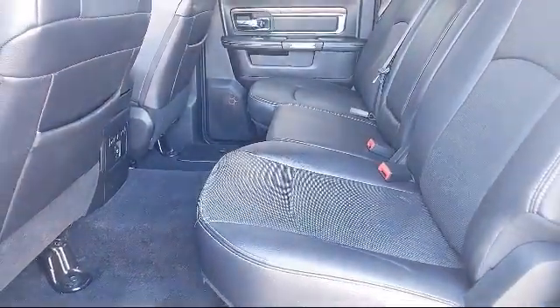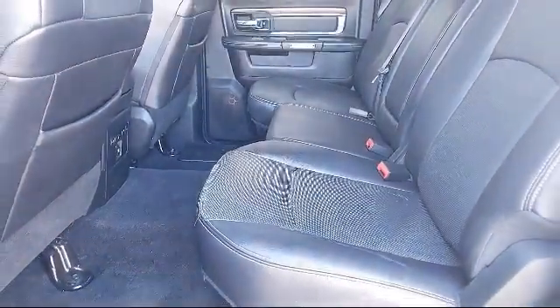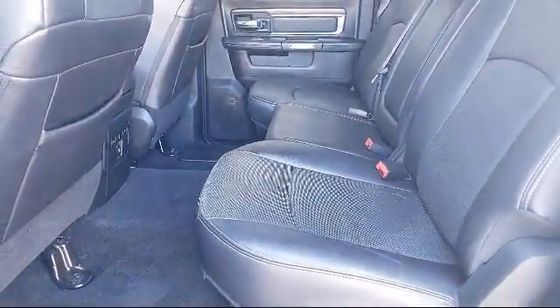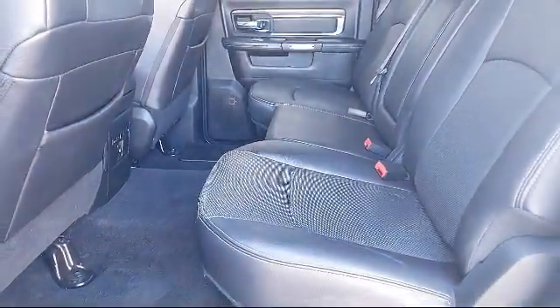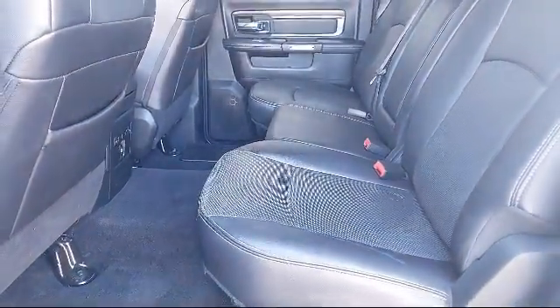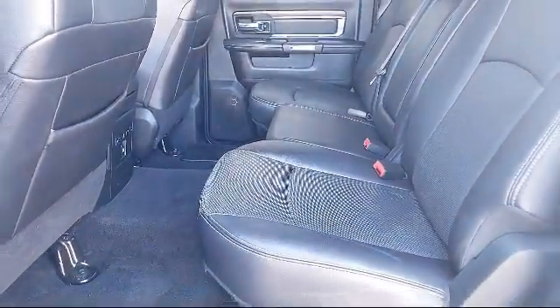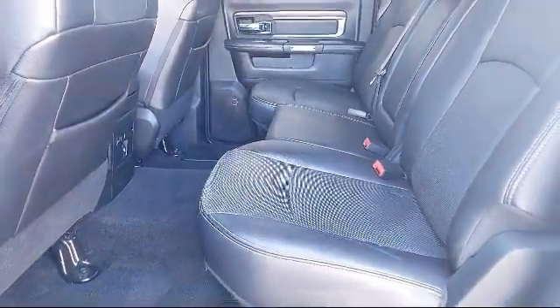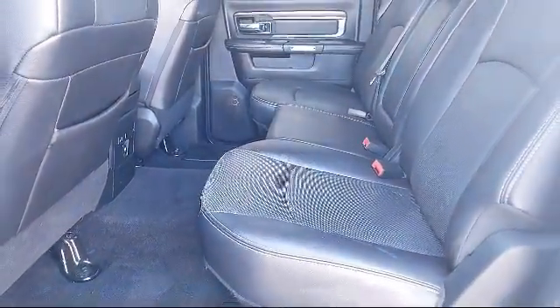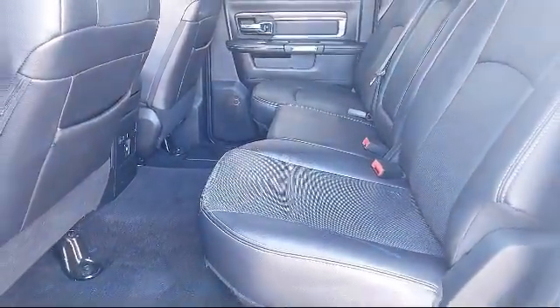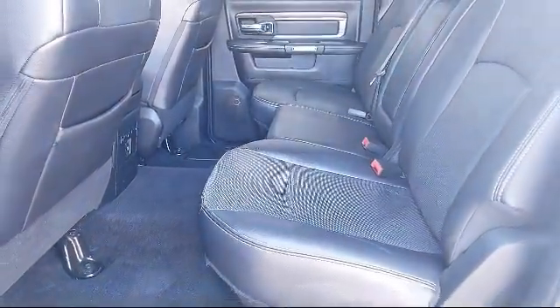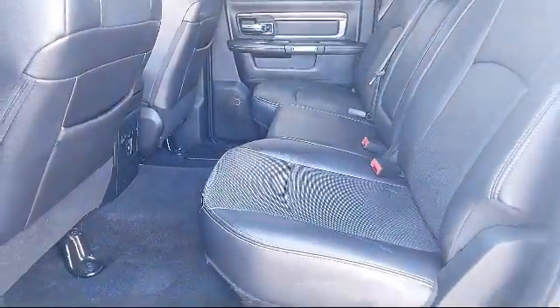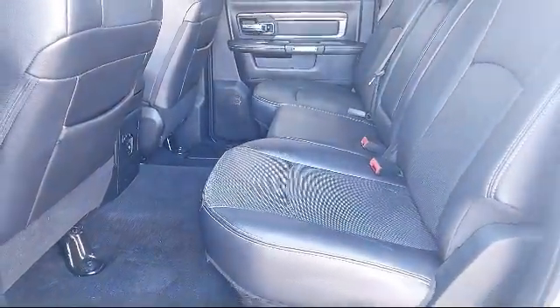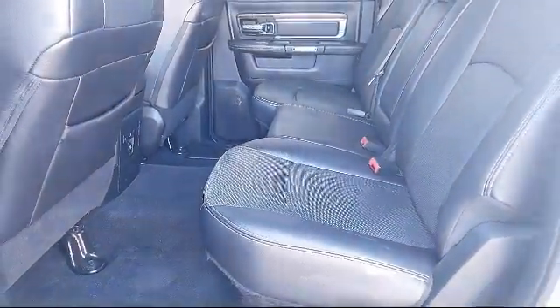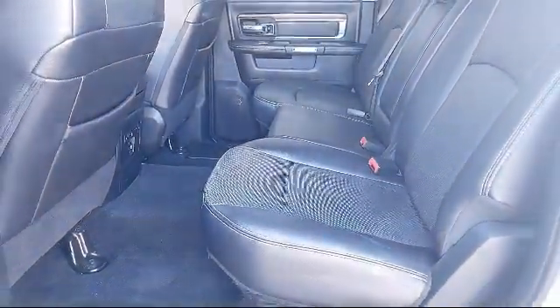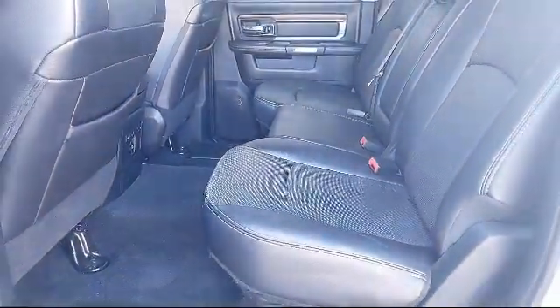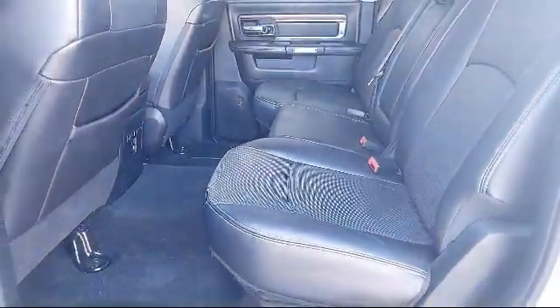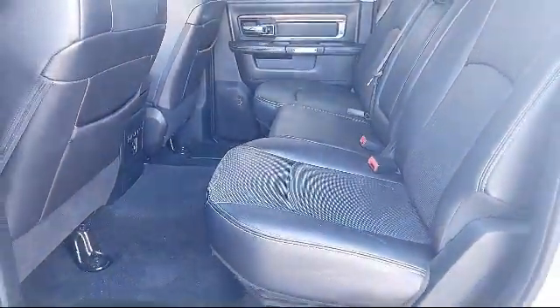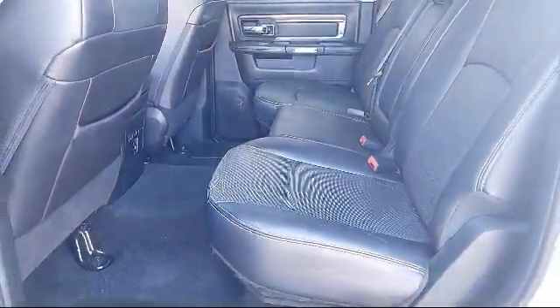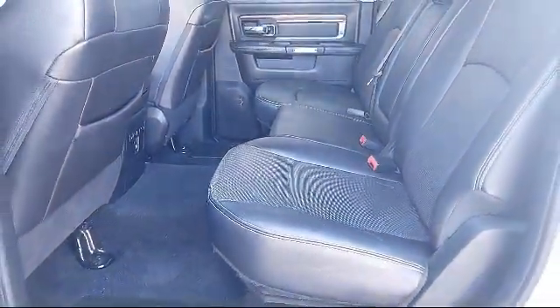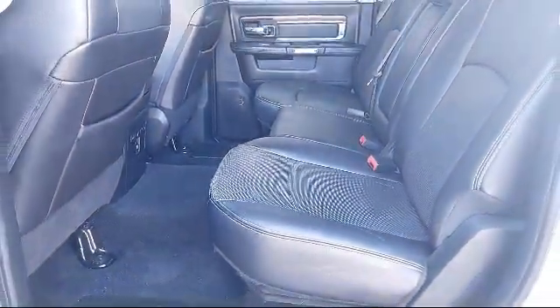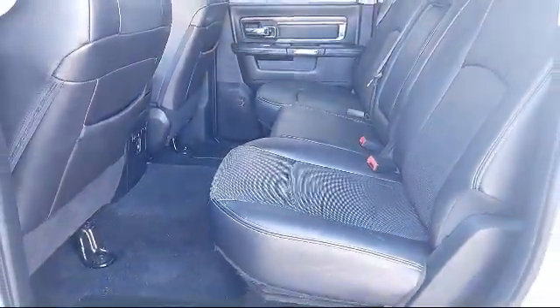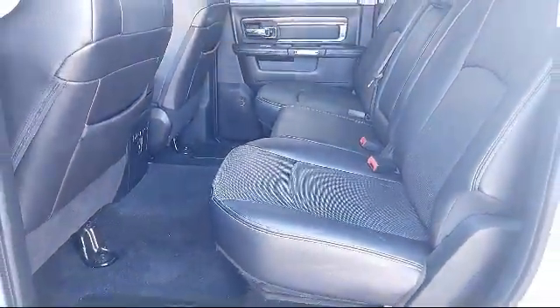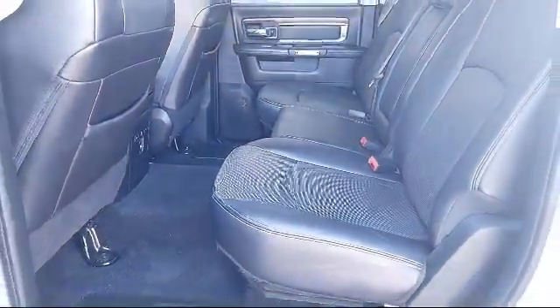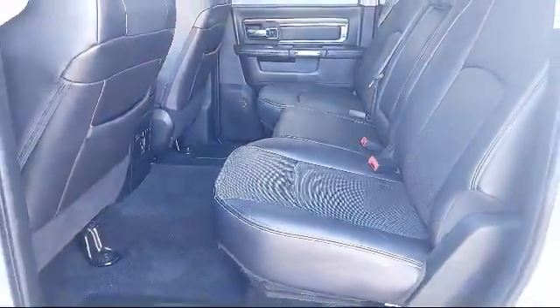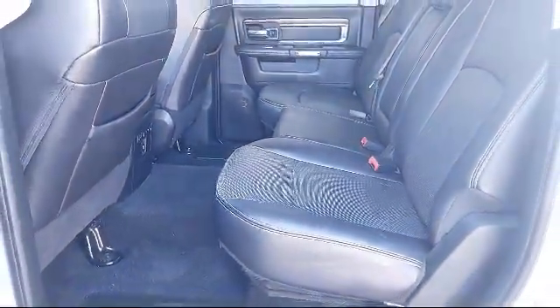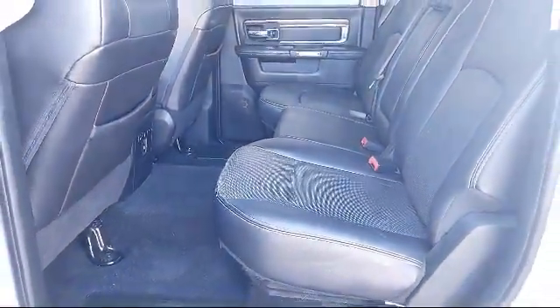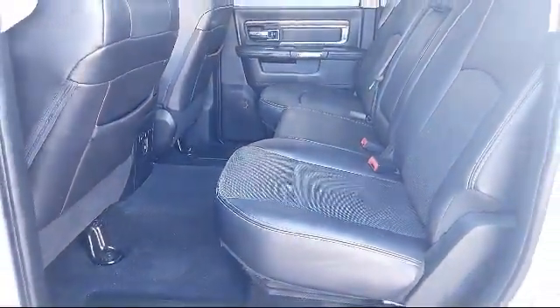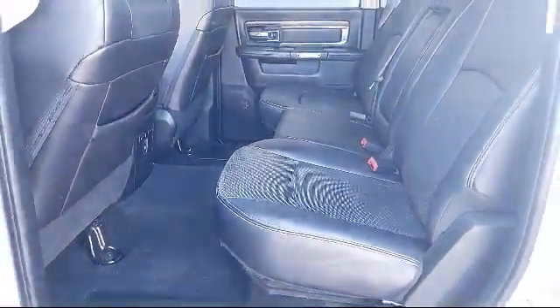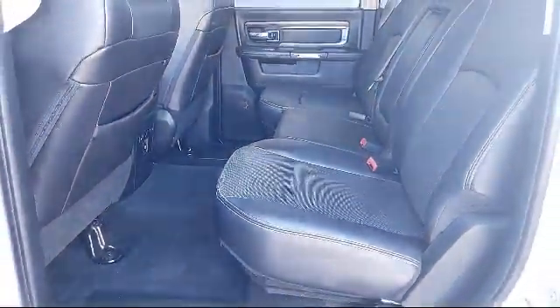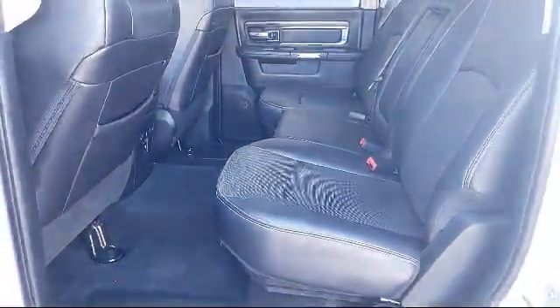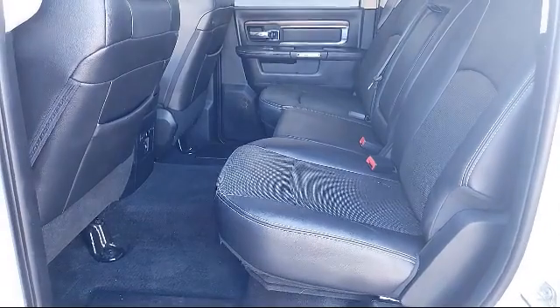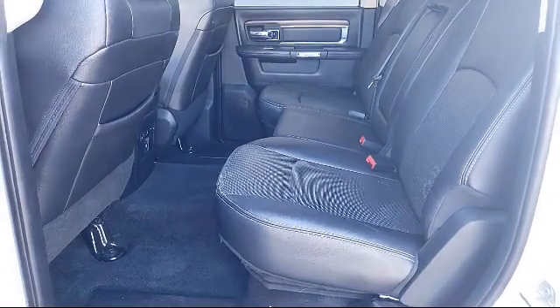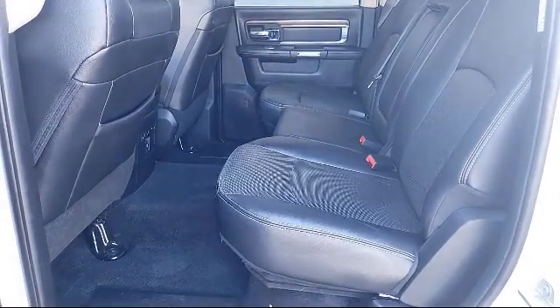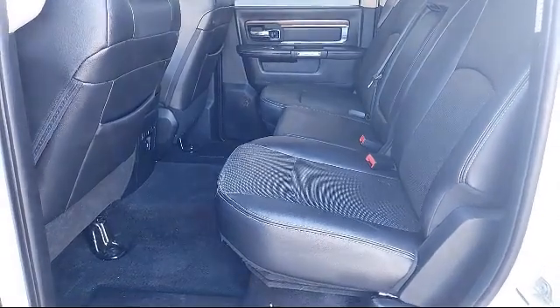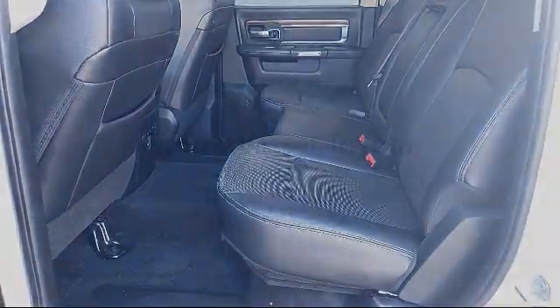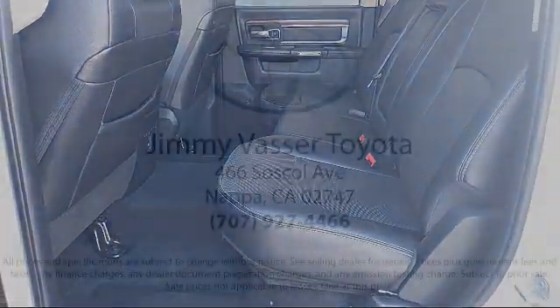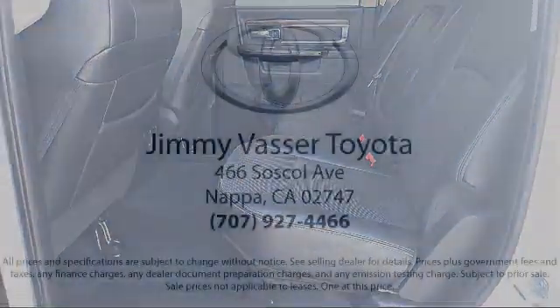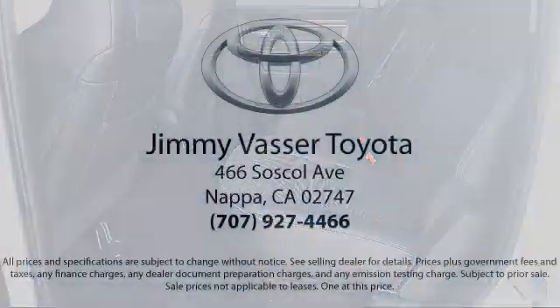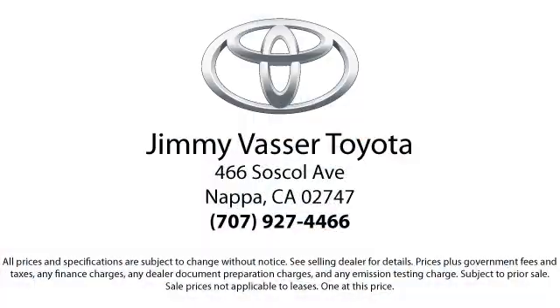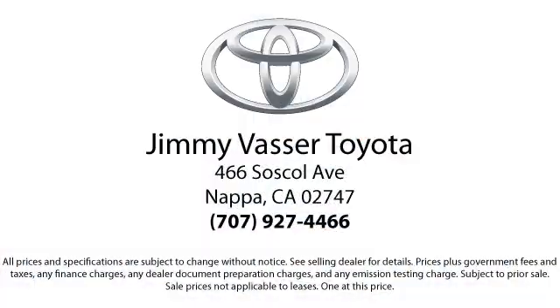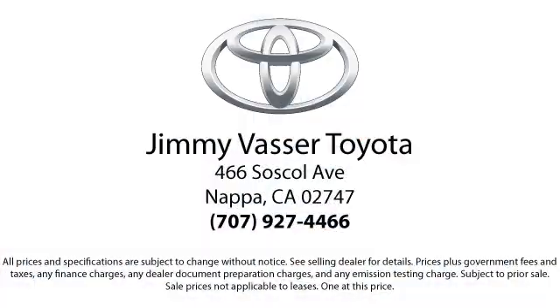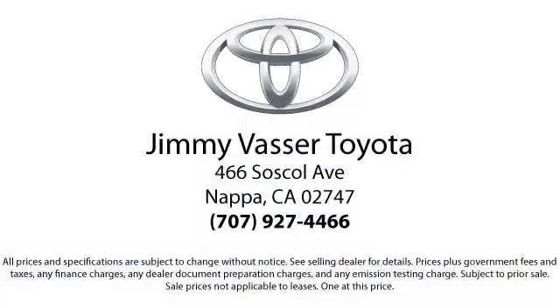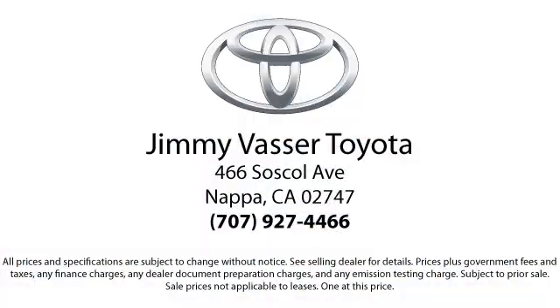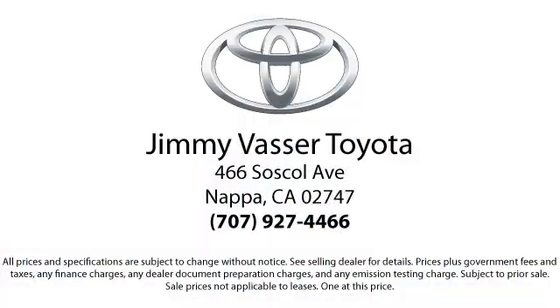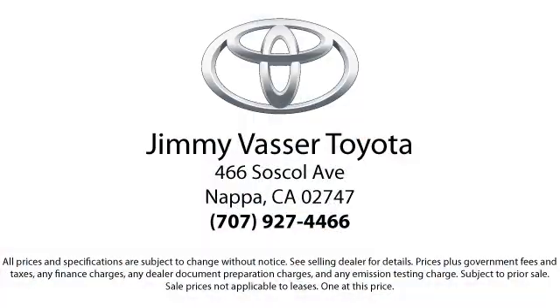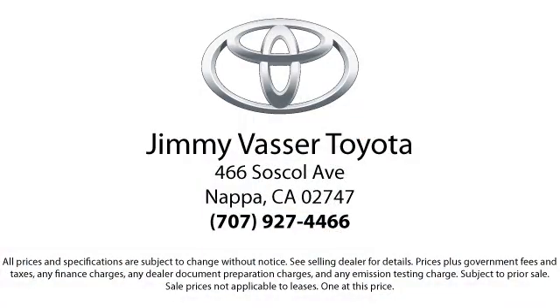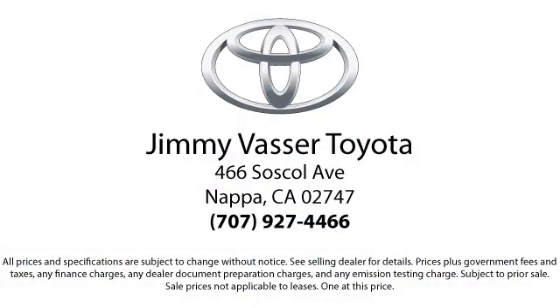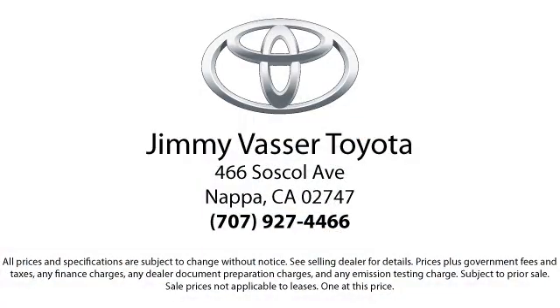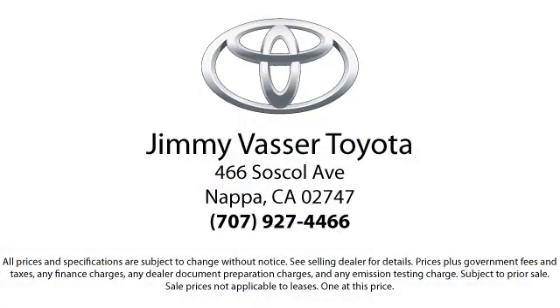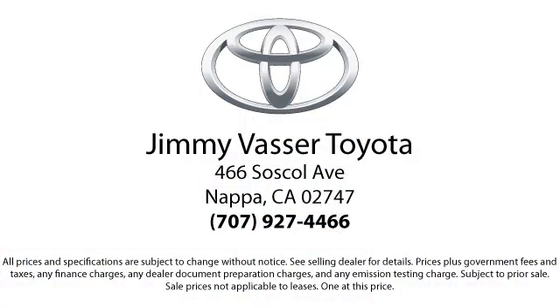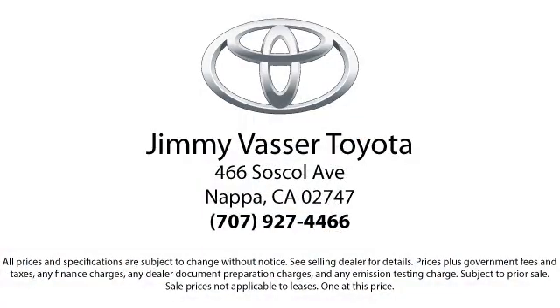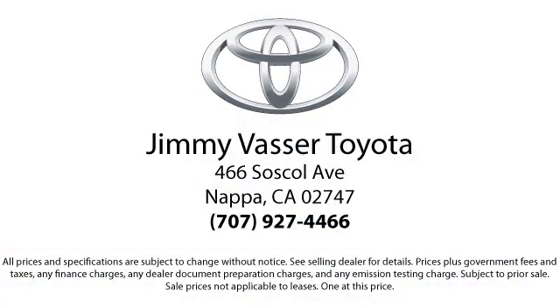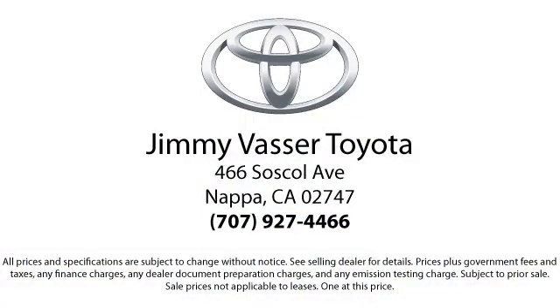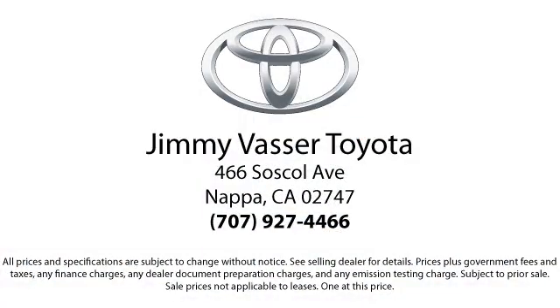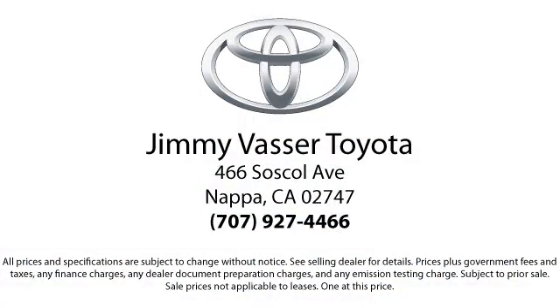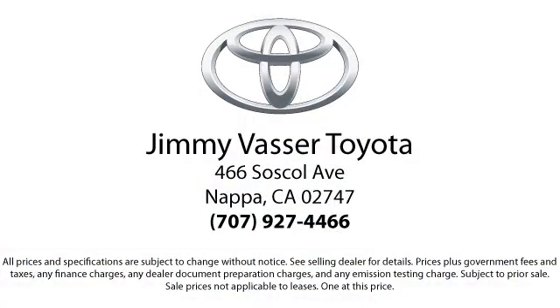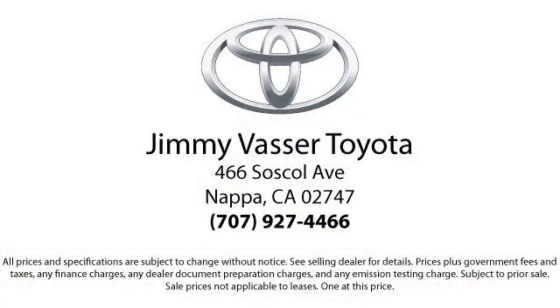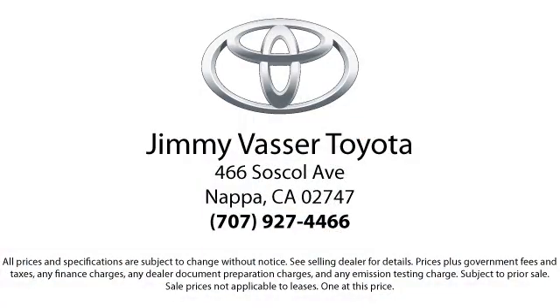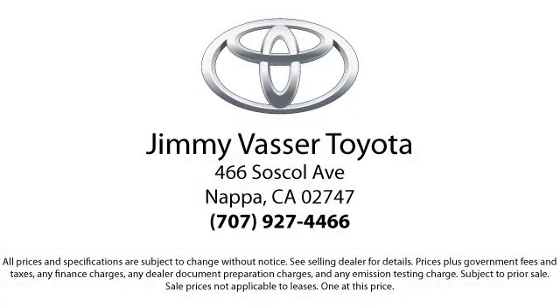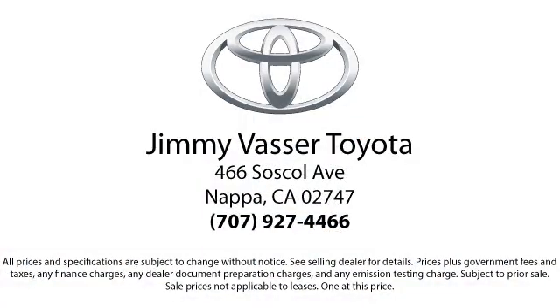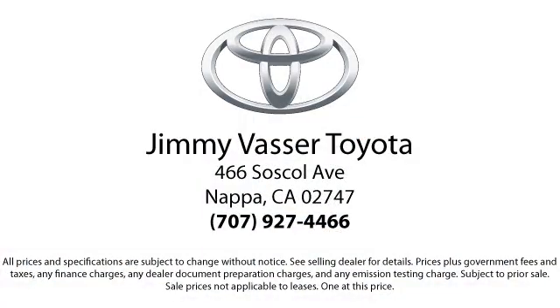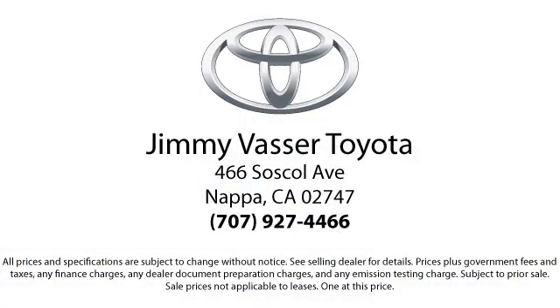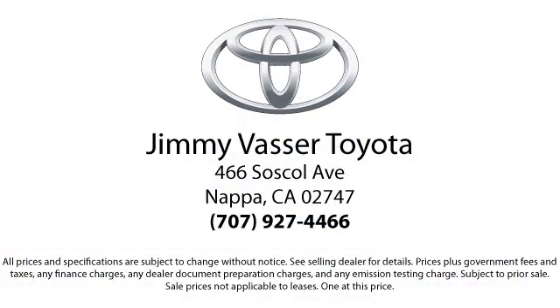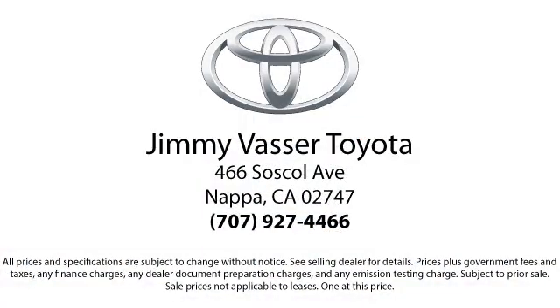So come see us today and let us show you the Jimmy Vassar way. We're located at 466 Soskal Avenue in Napa.